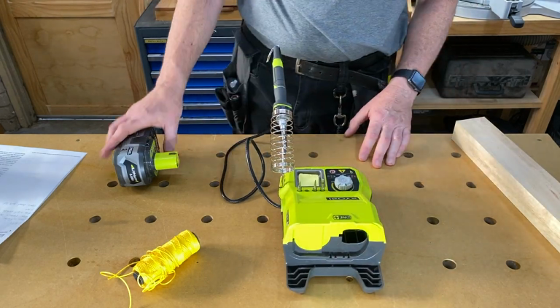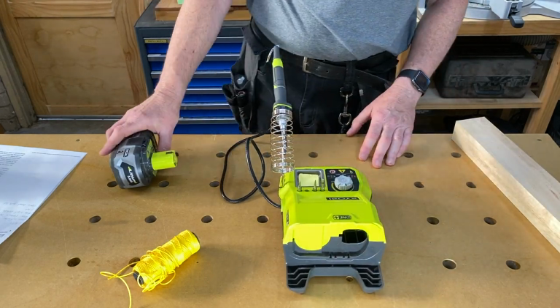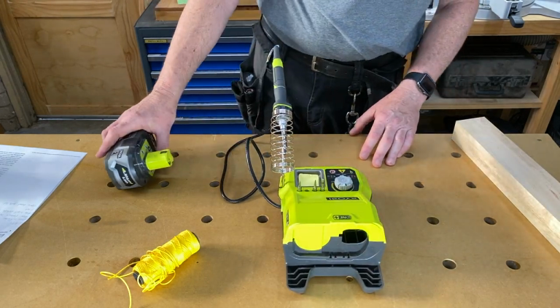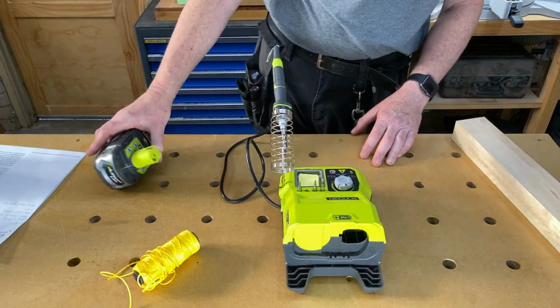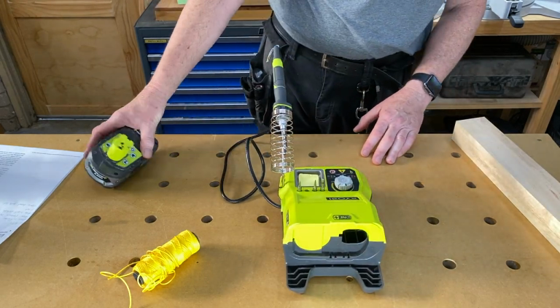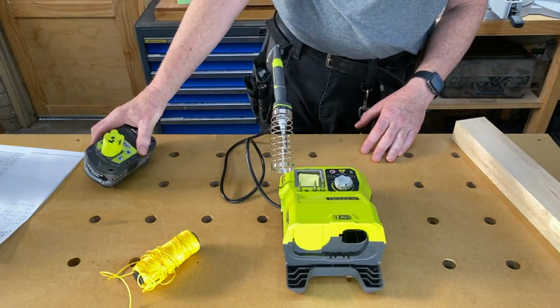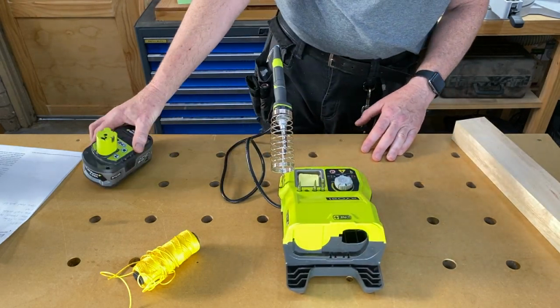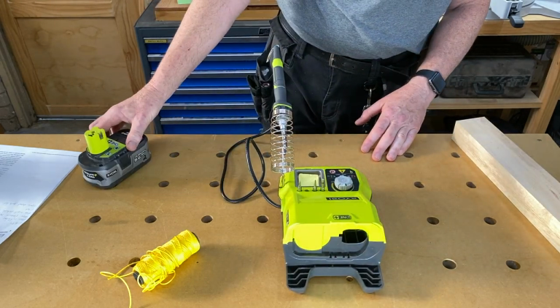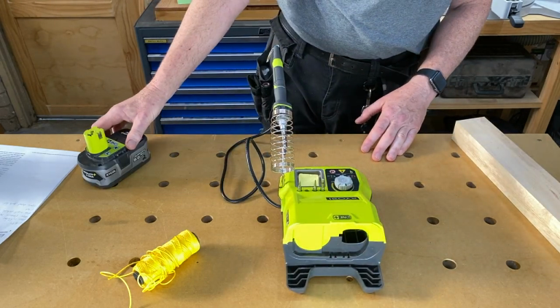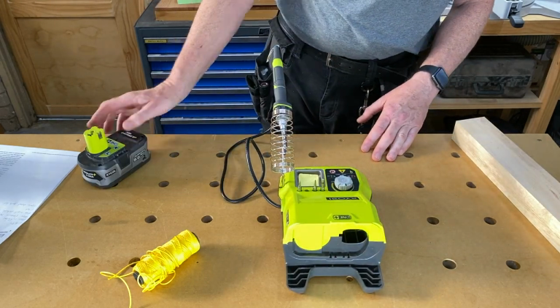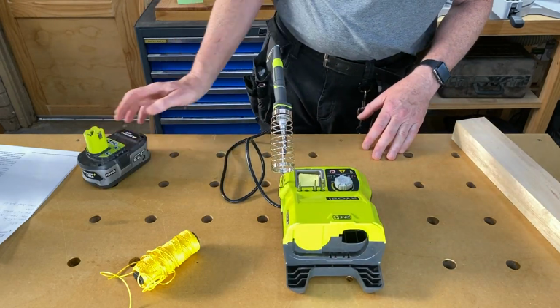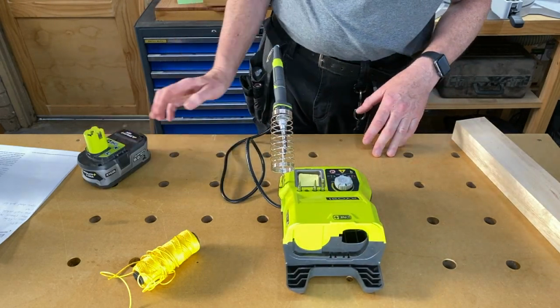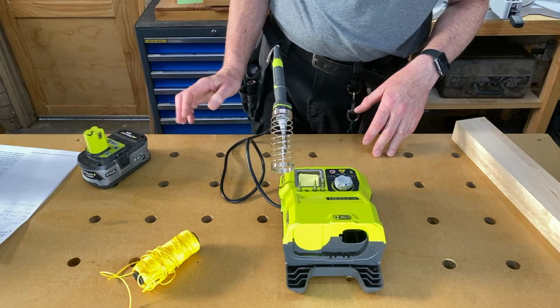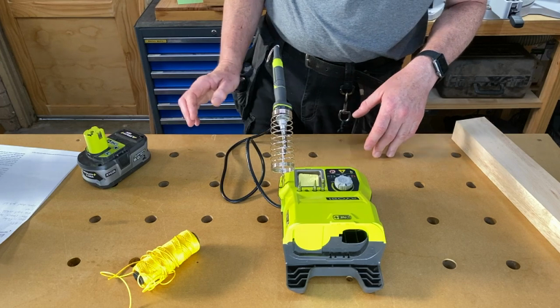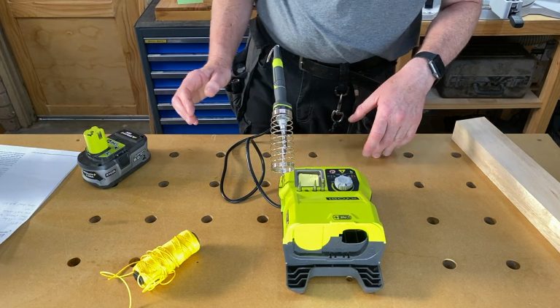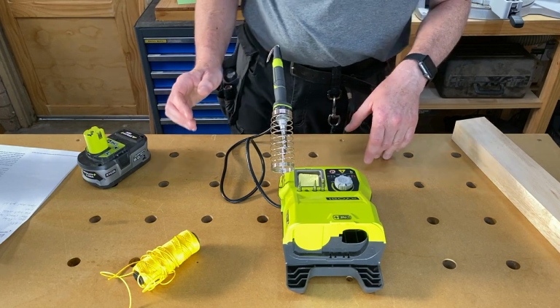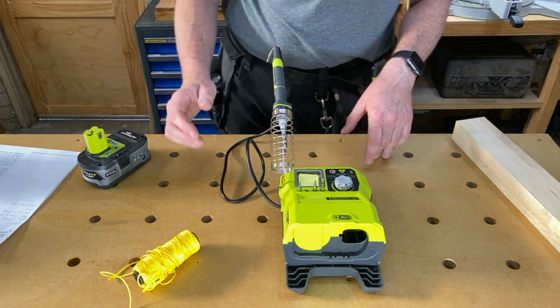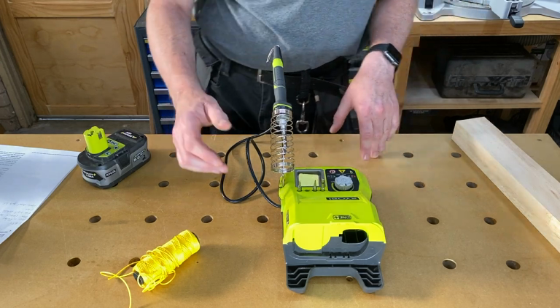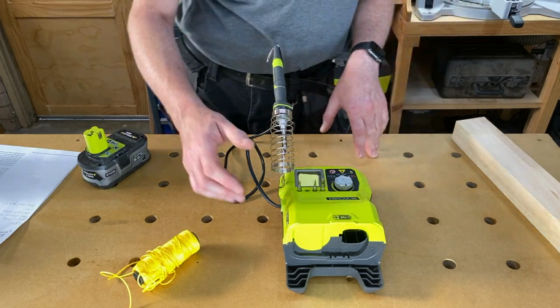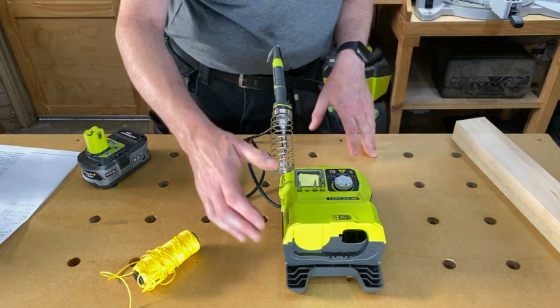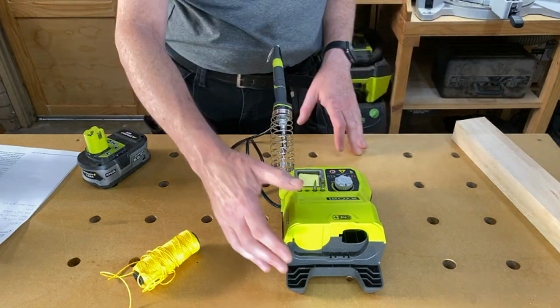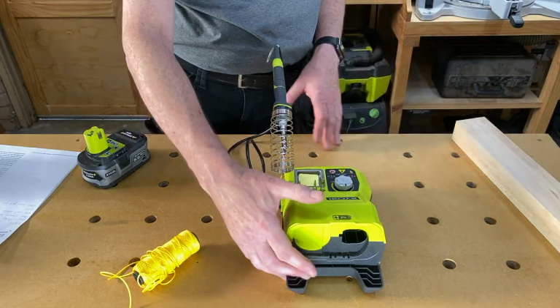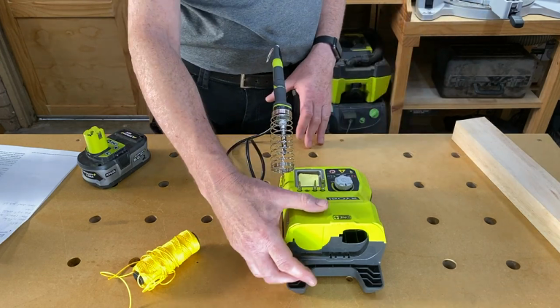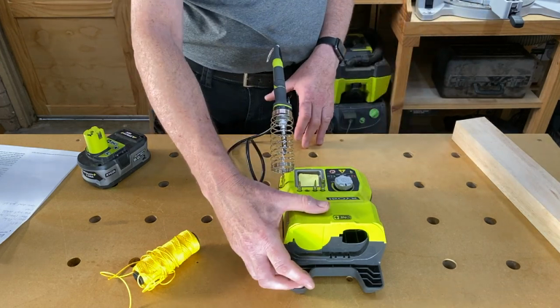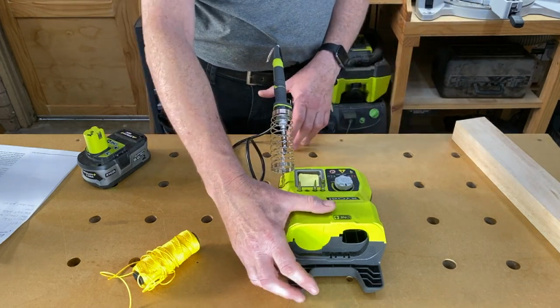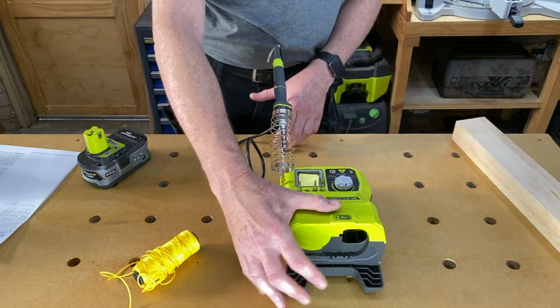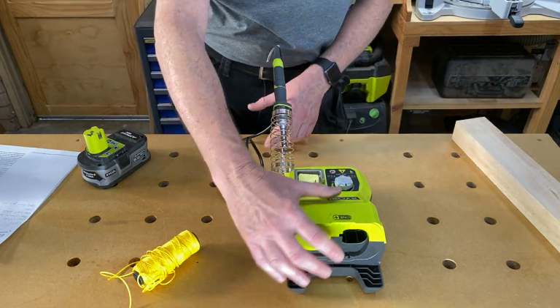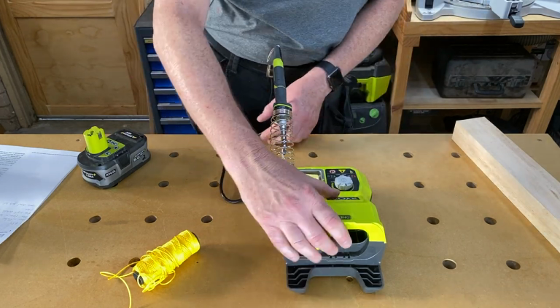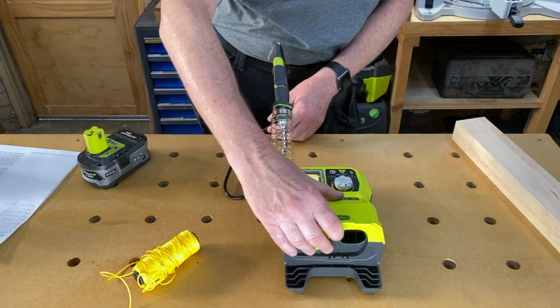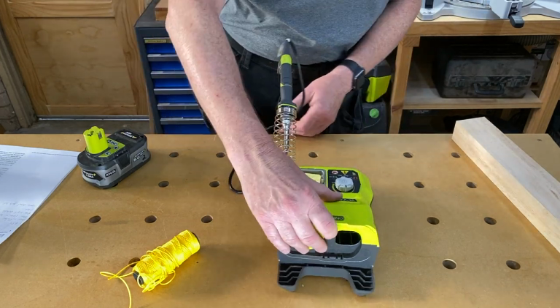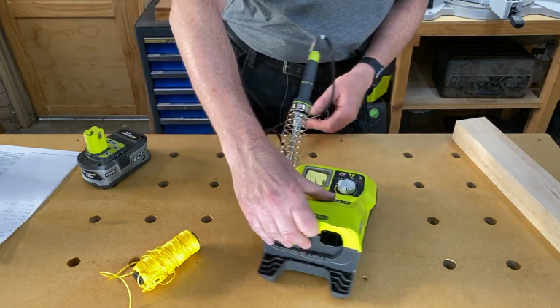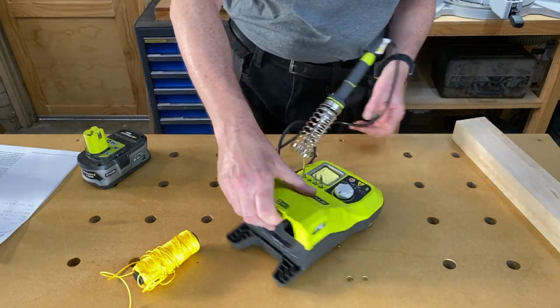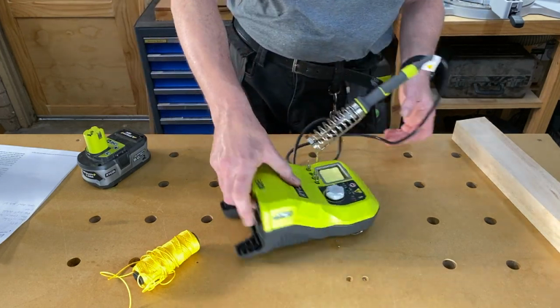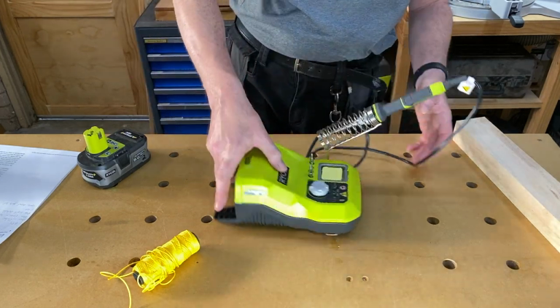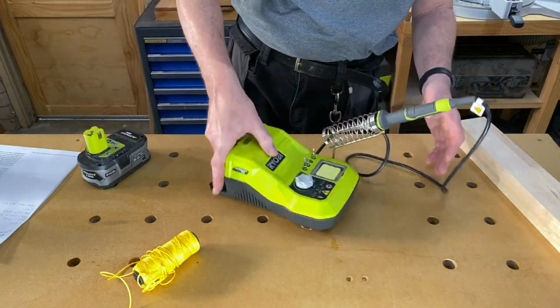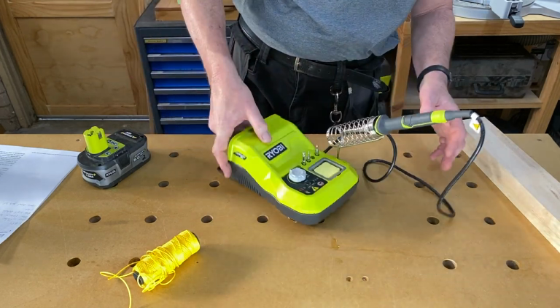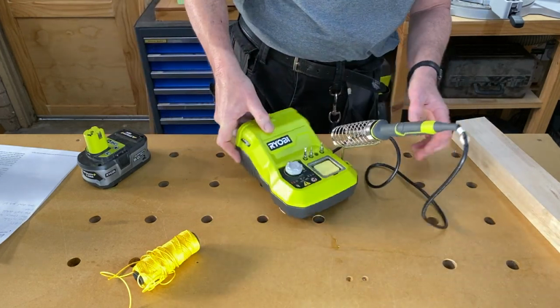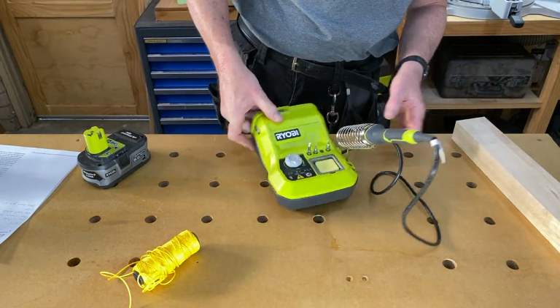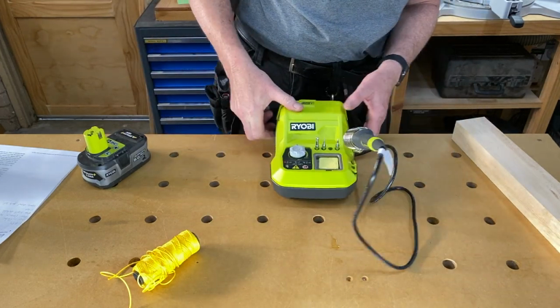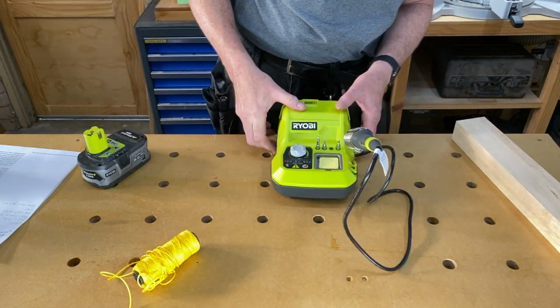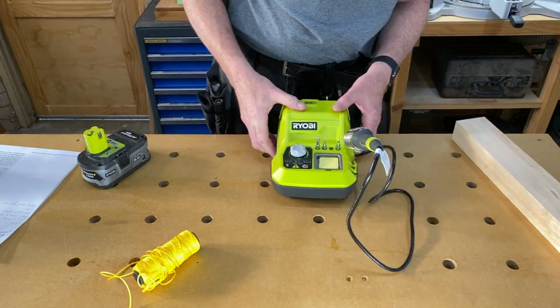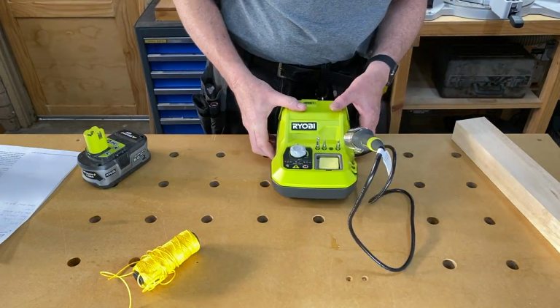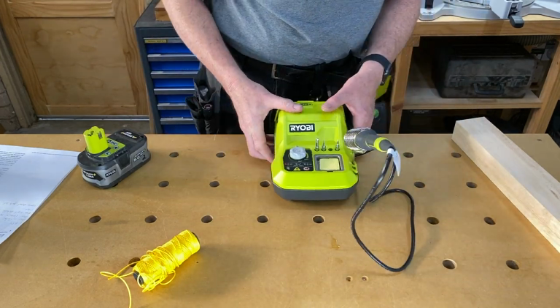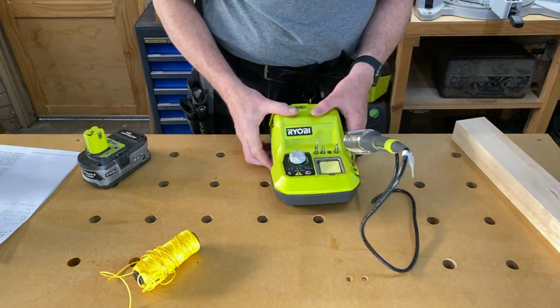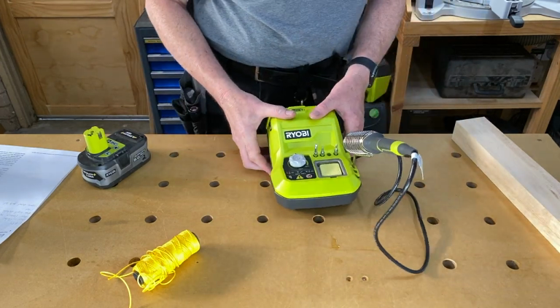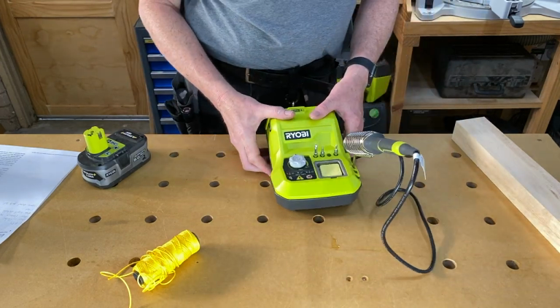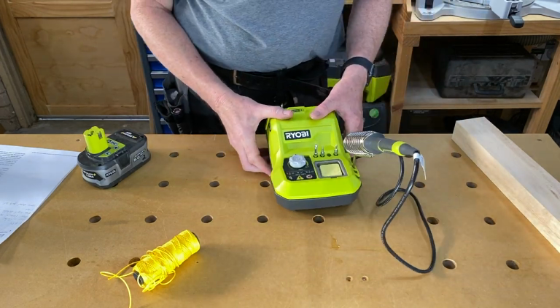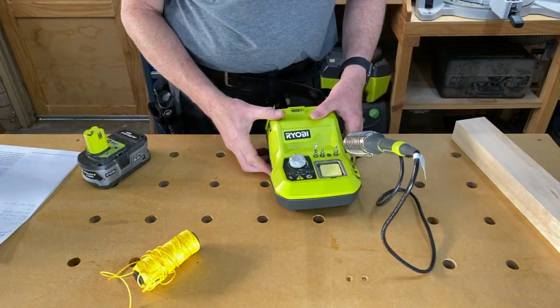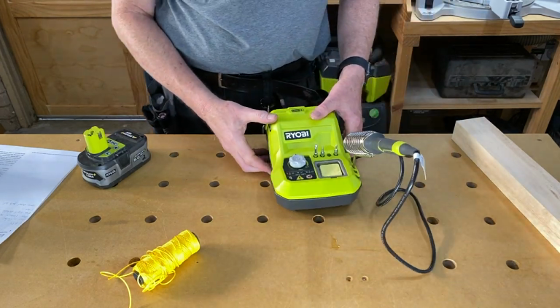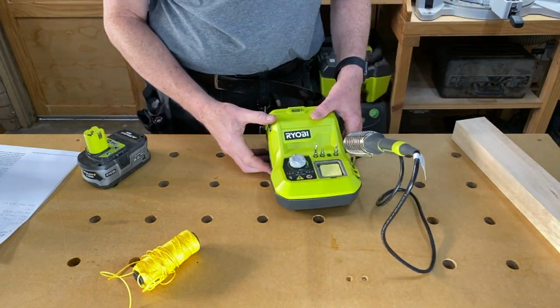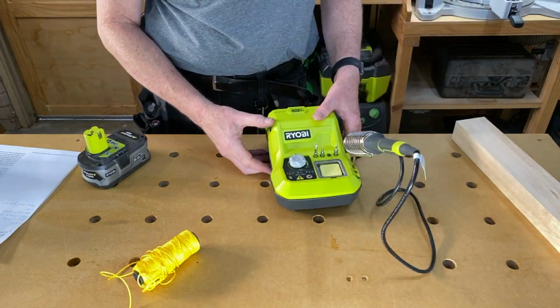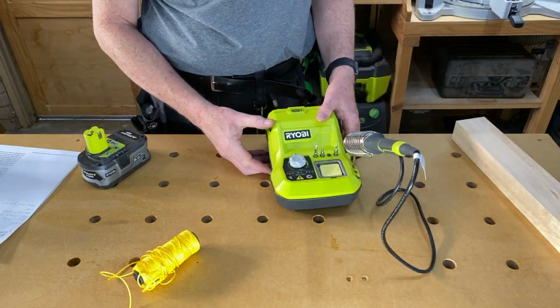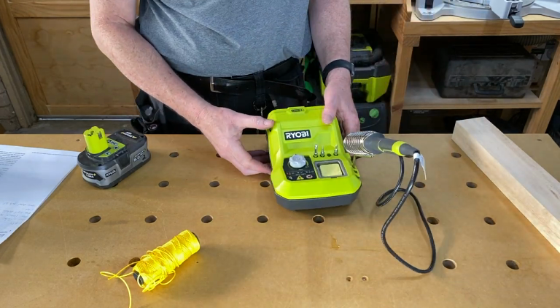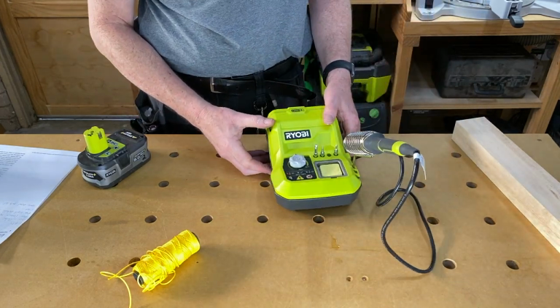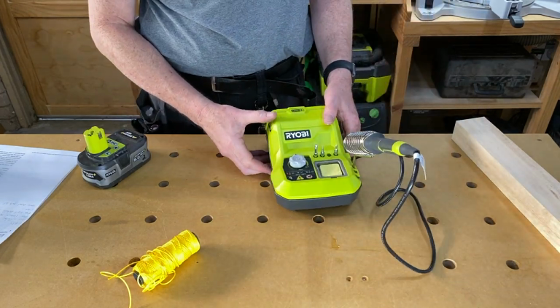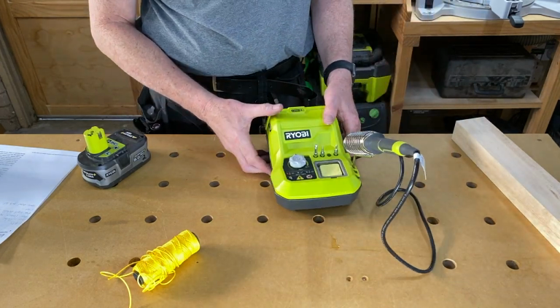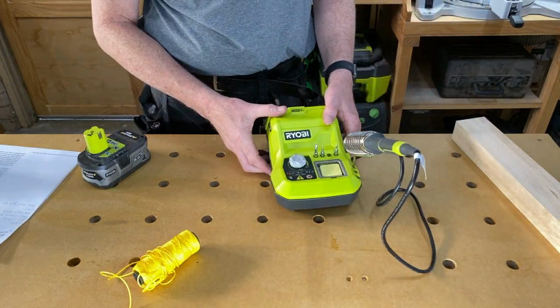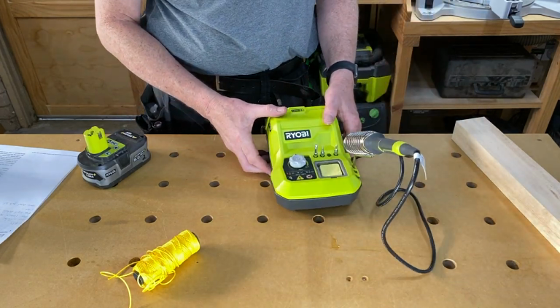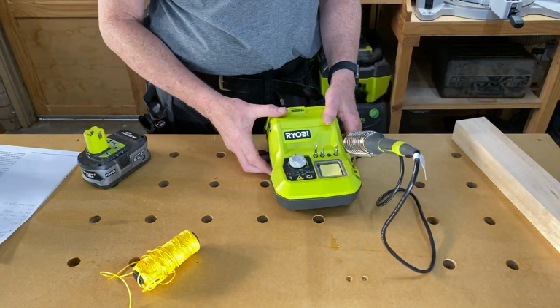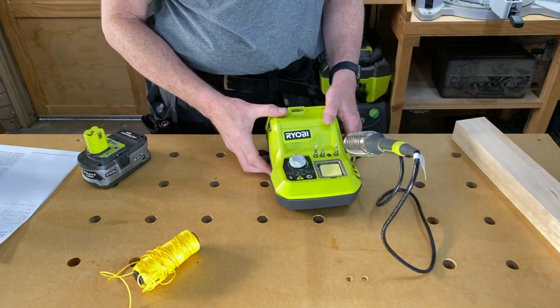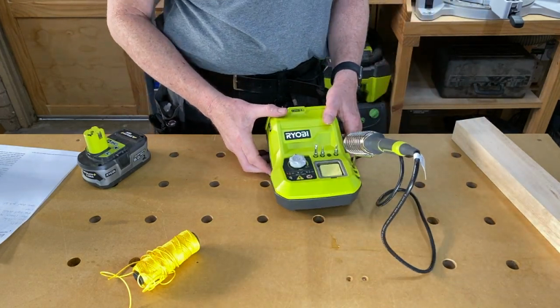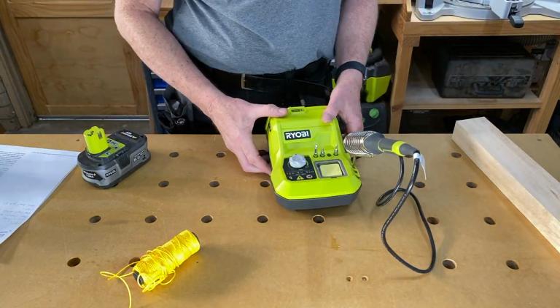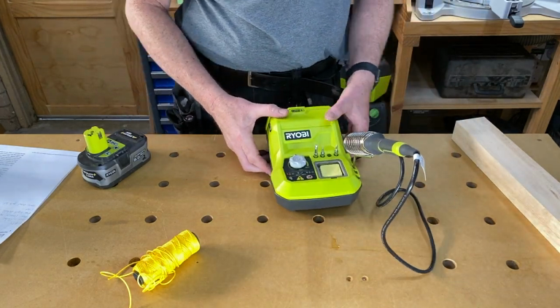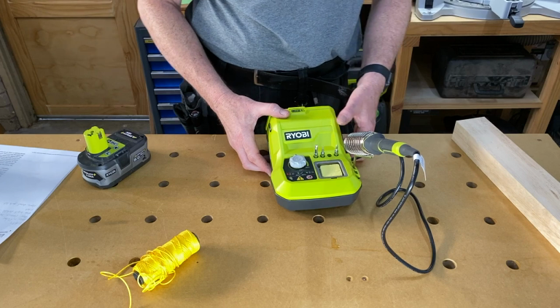So that's the soldering iron. Much better than expected and amazingly good for something that is powered off a battery.